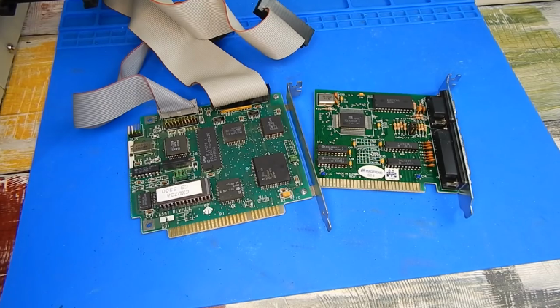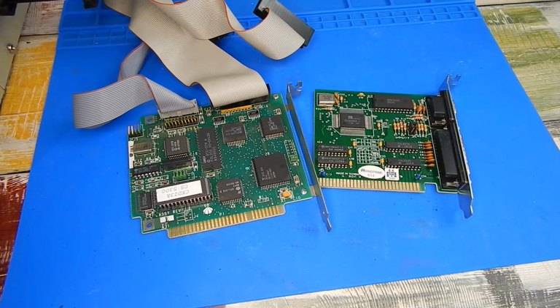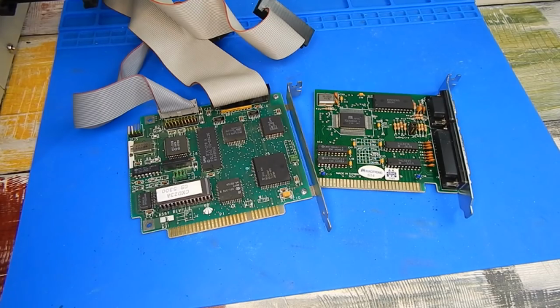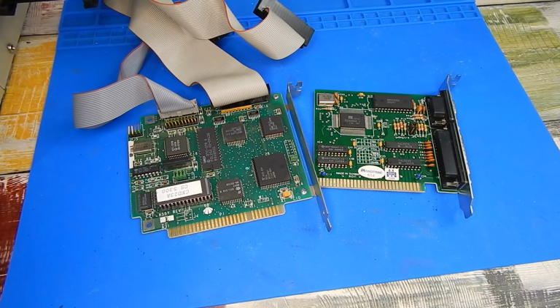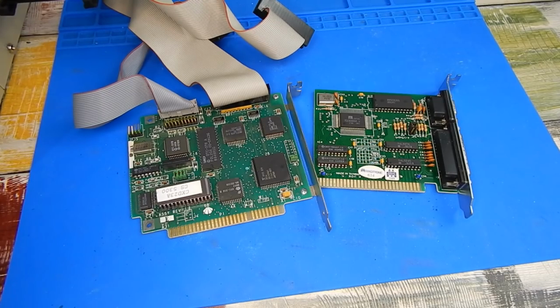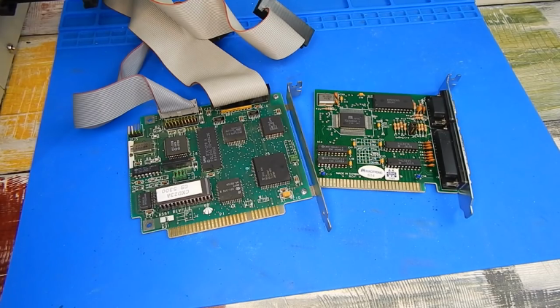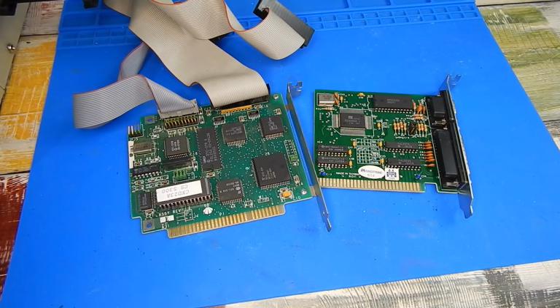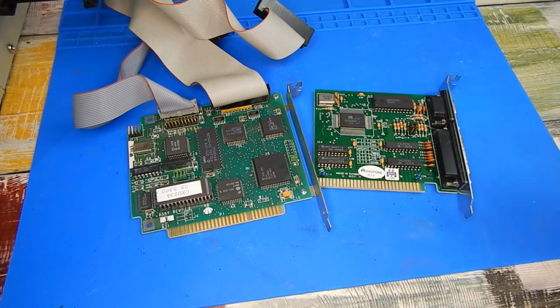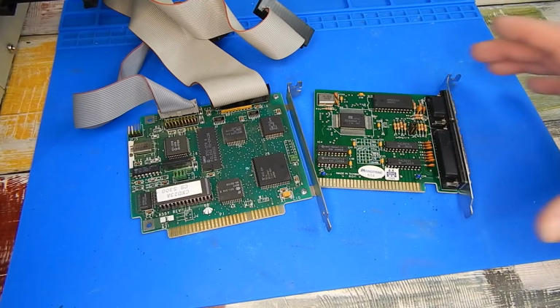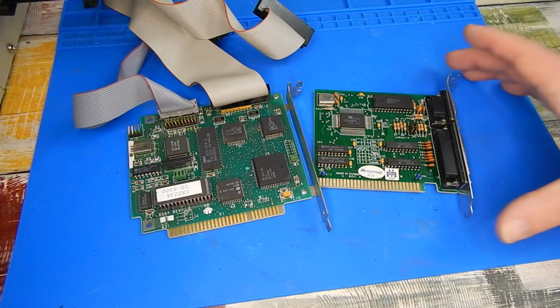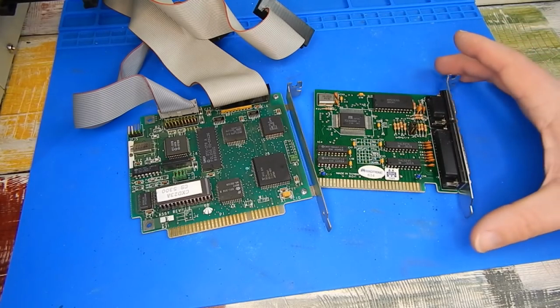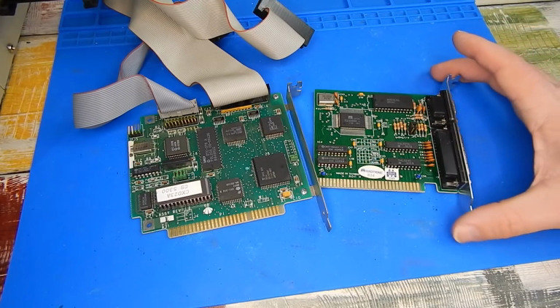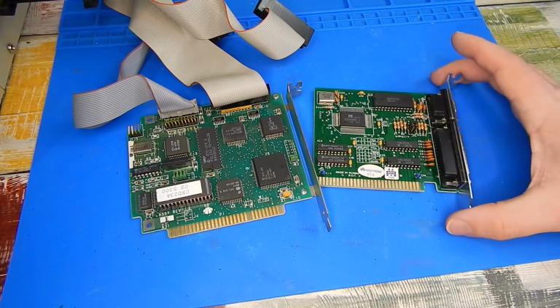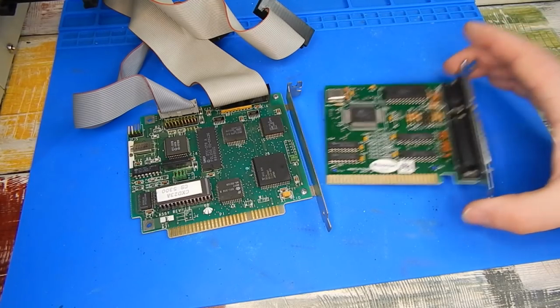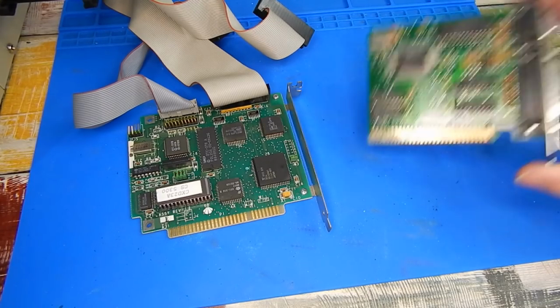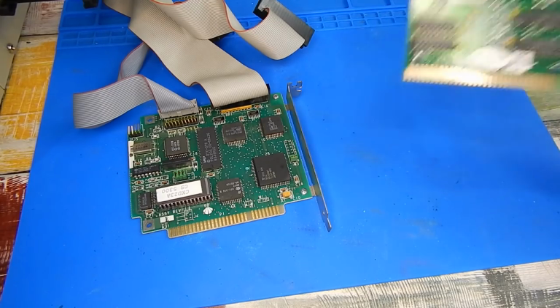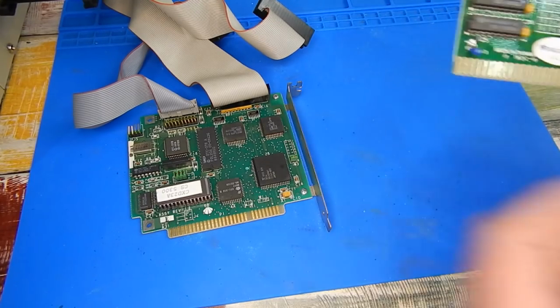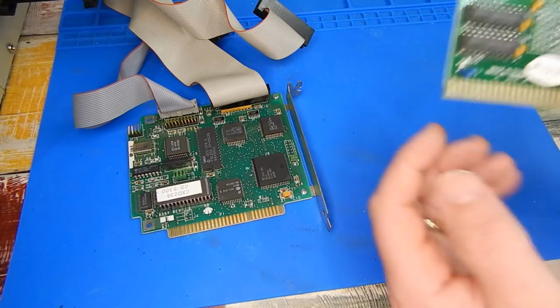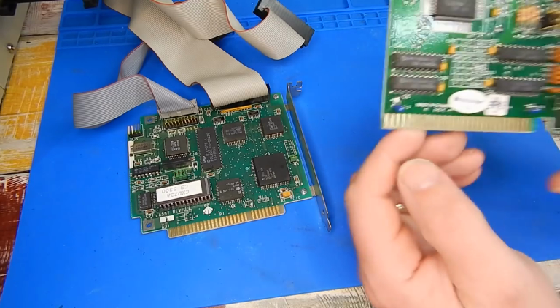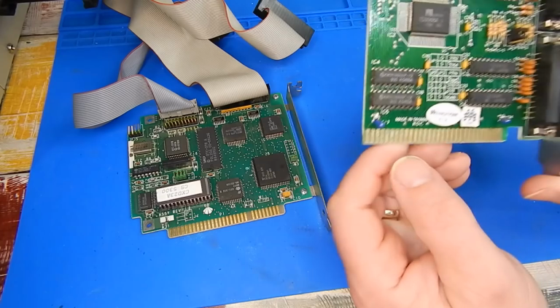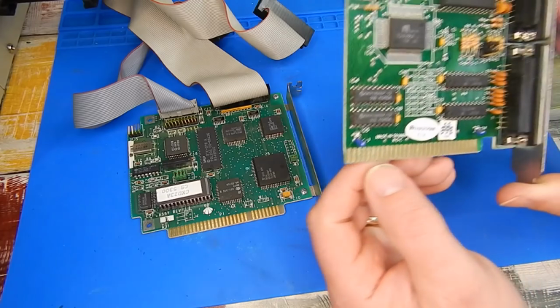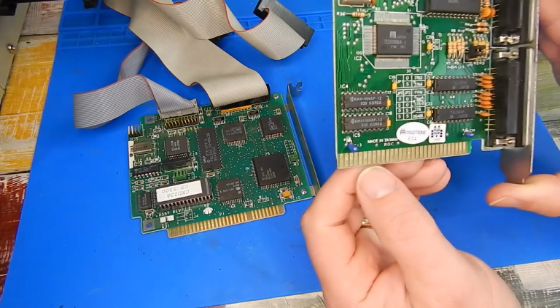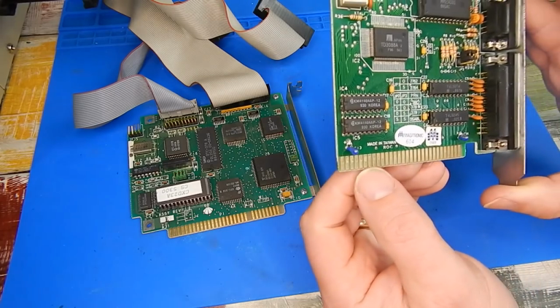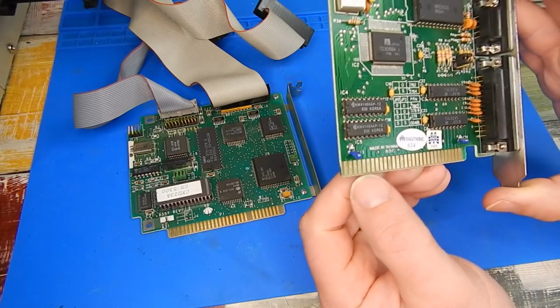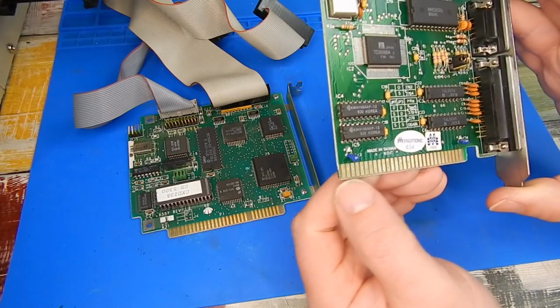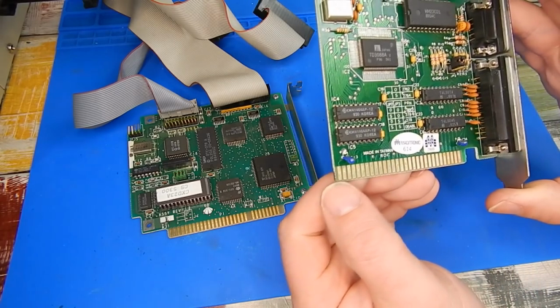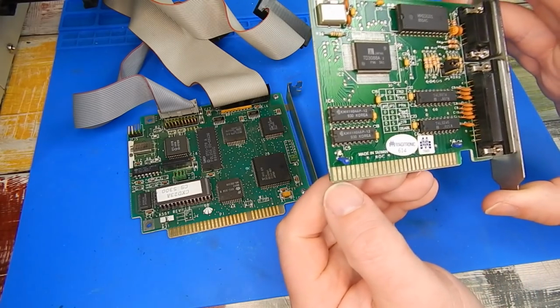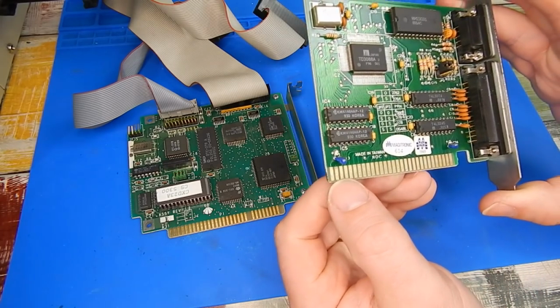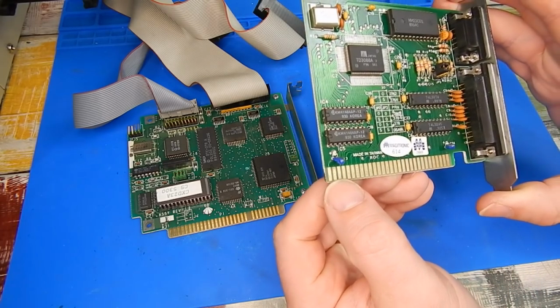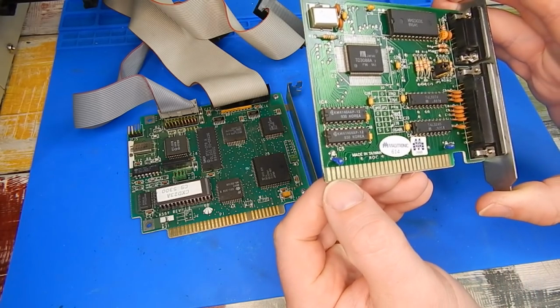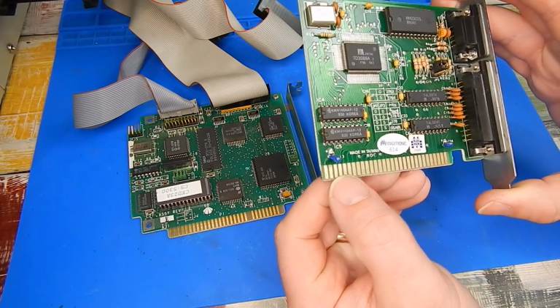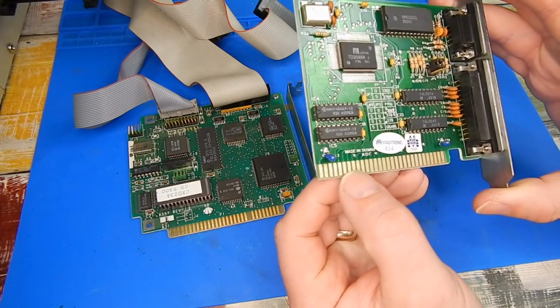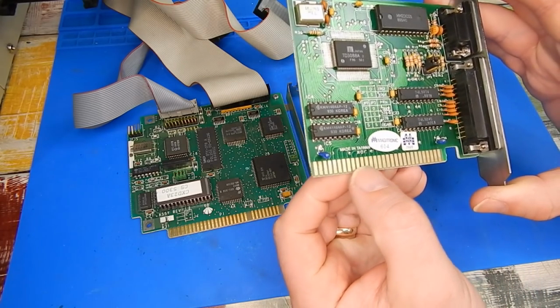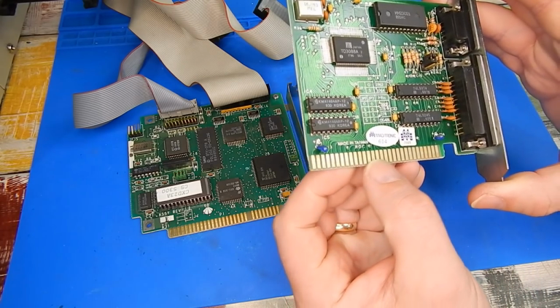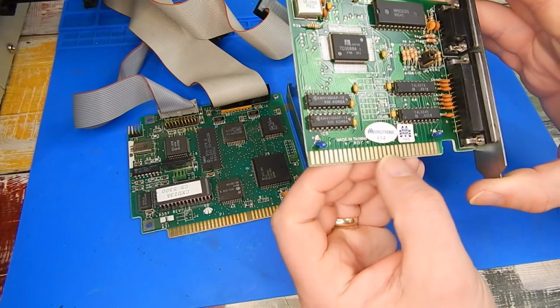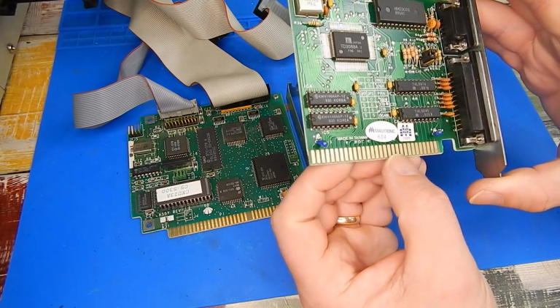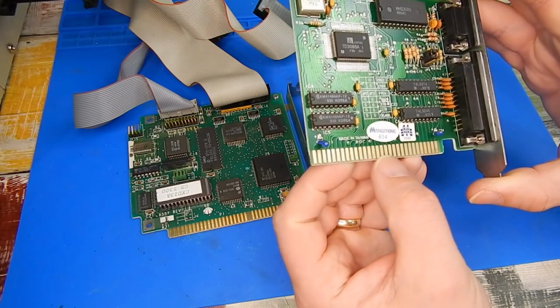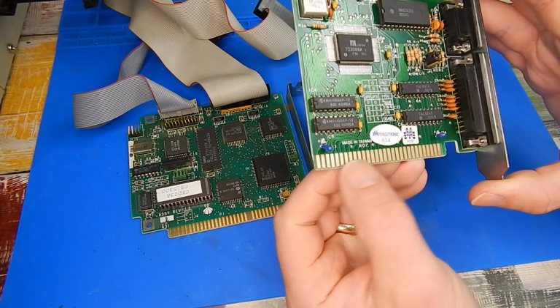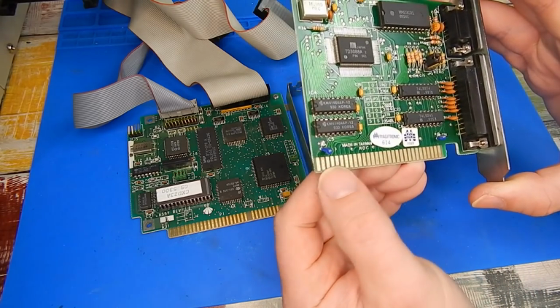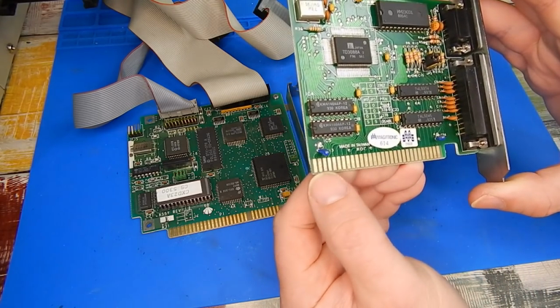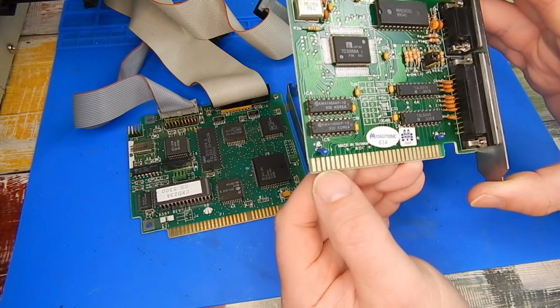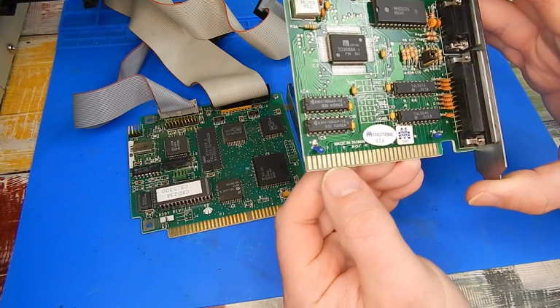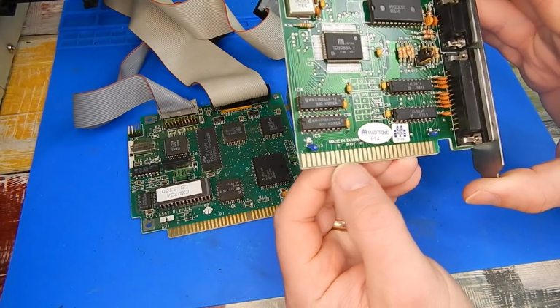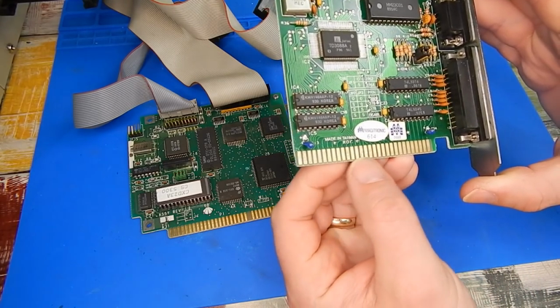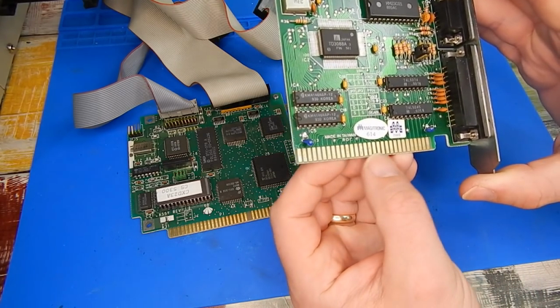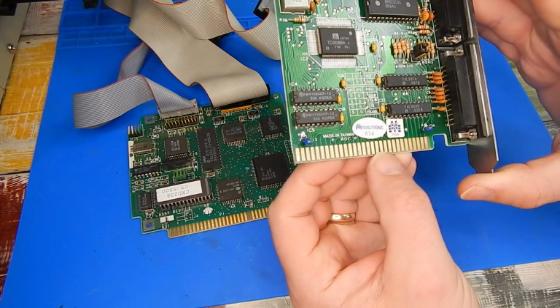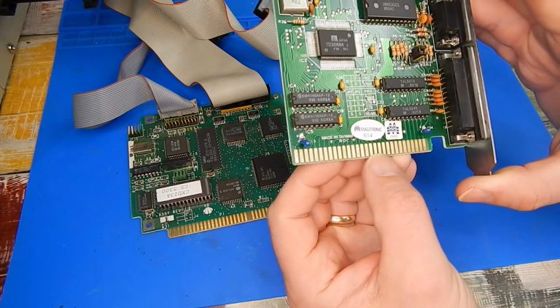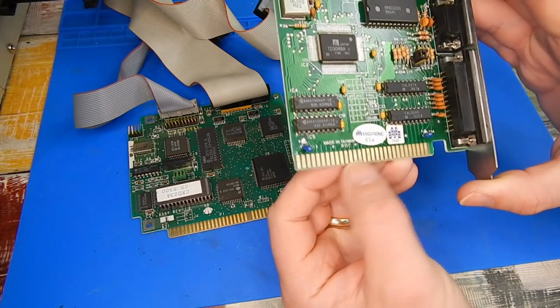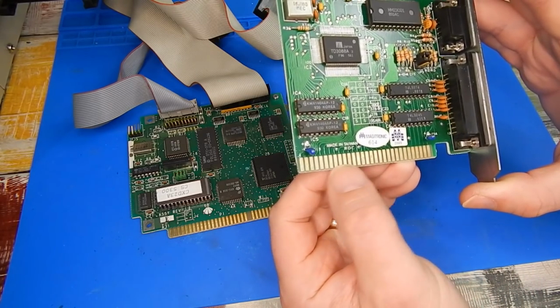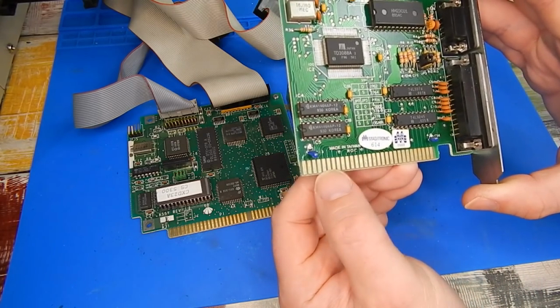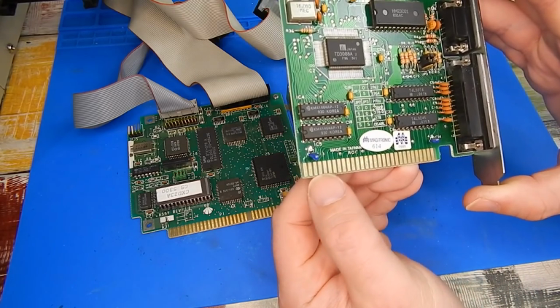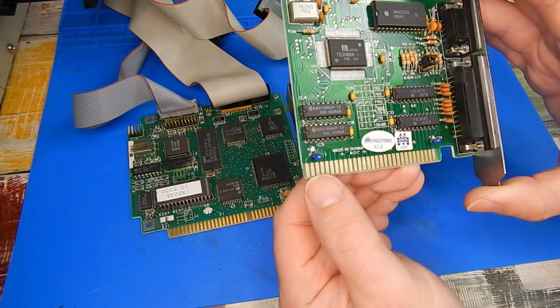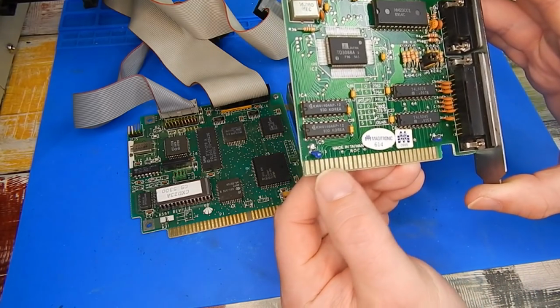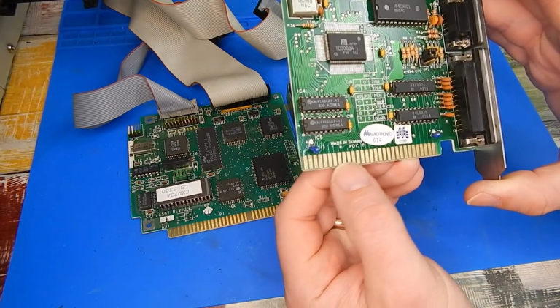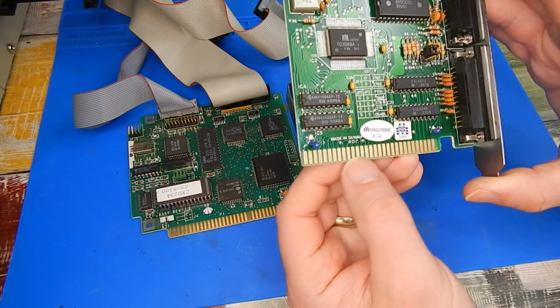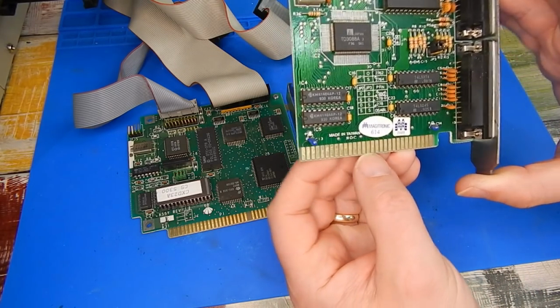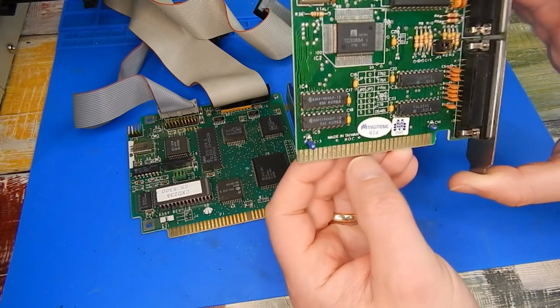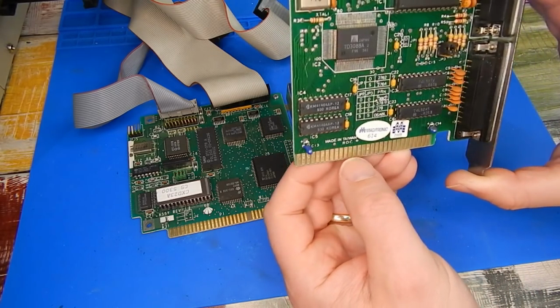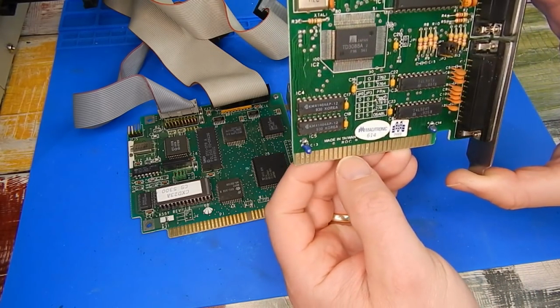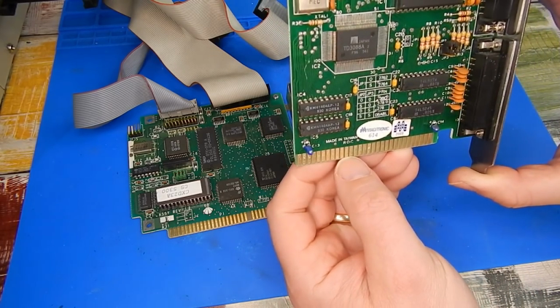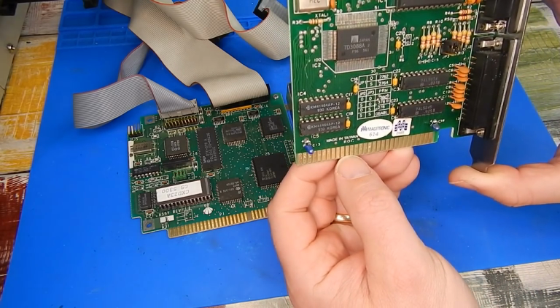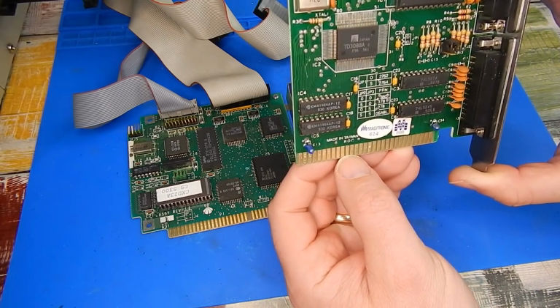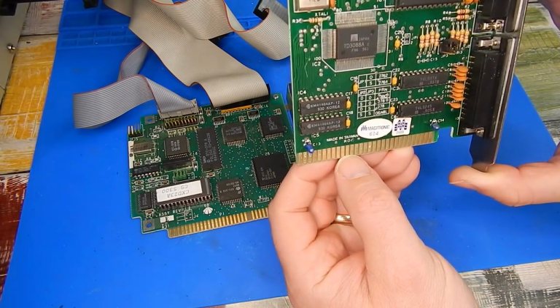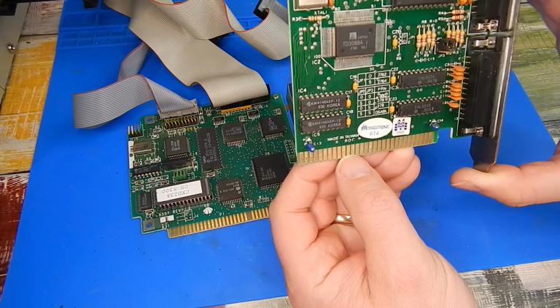I just noticed there is a little bit of dulling on these pins here on the graphics card, so let's just address that first of all. The natural instinct here might be to go in with the fiberglass pen to try and polish this up, but in doing that we would risk damaging the gold contacts. So instead what I want to try is just a pencil rubber eraser.